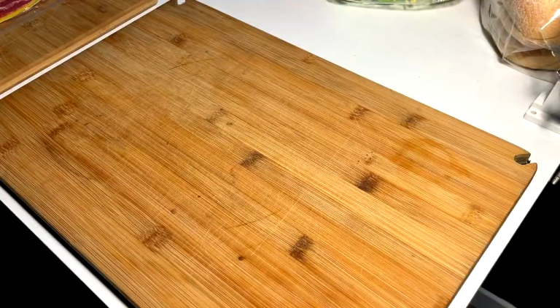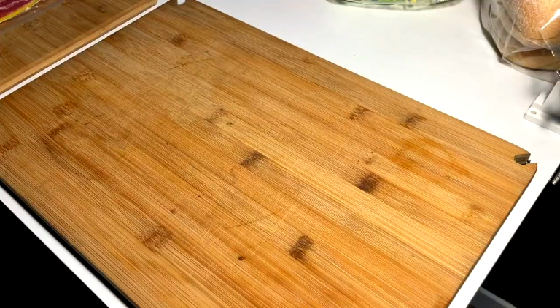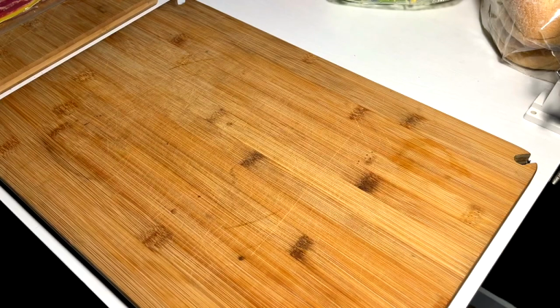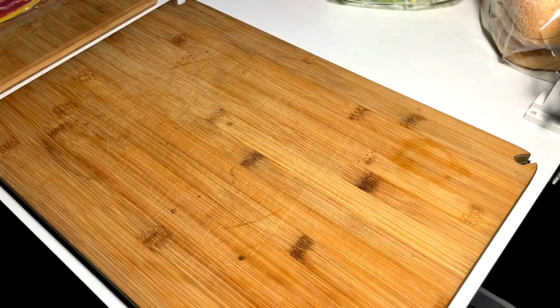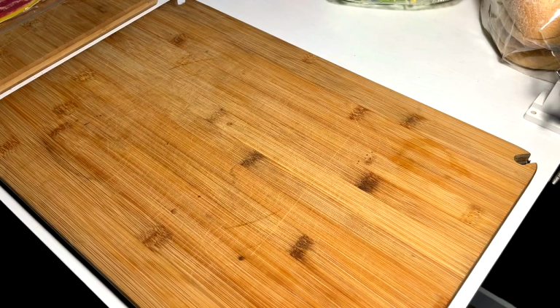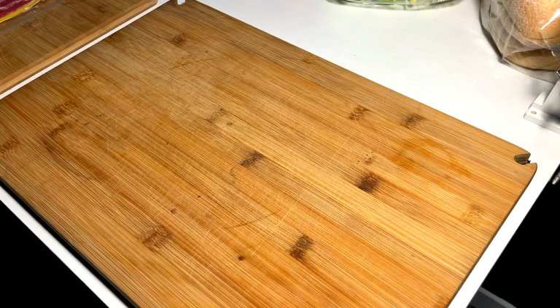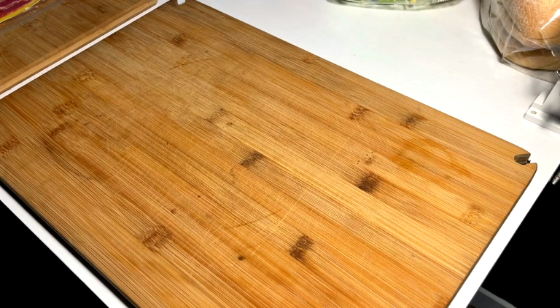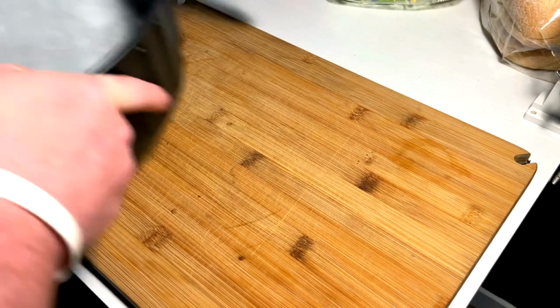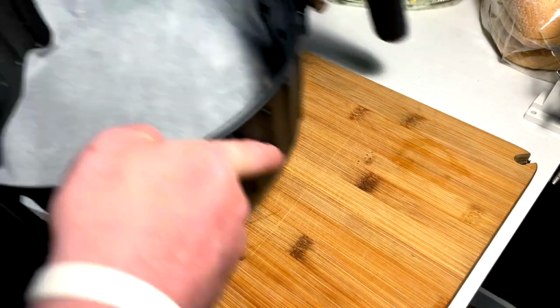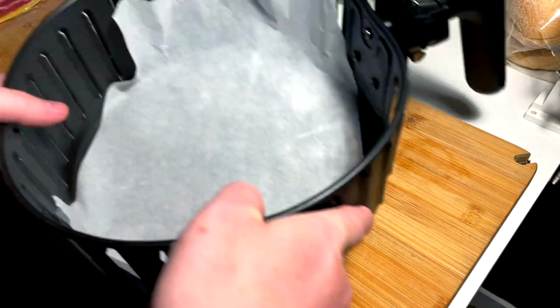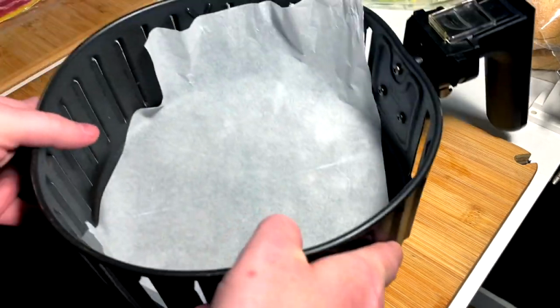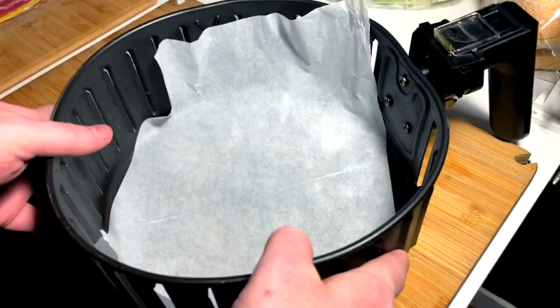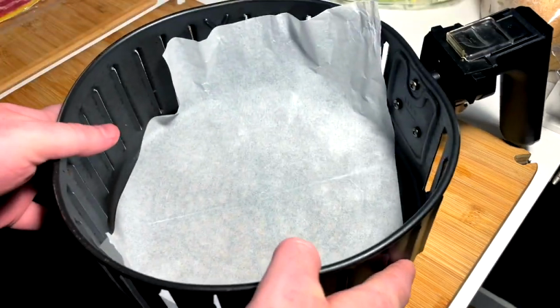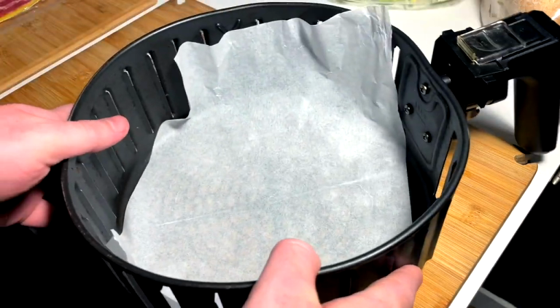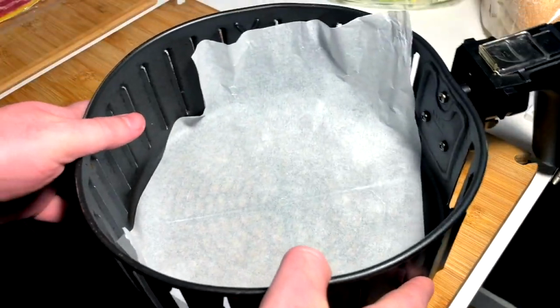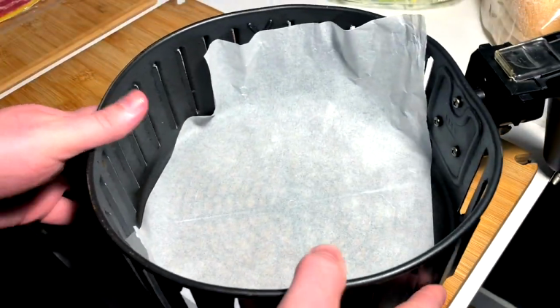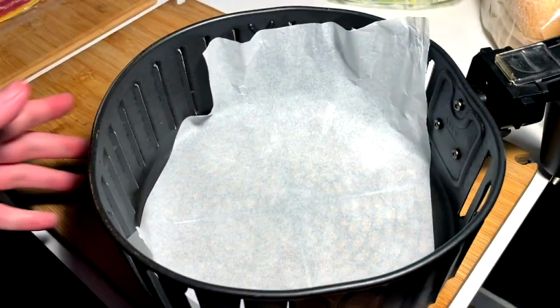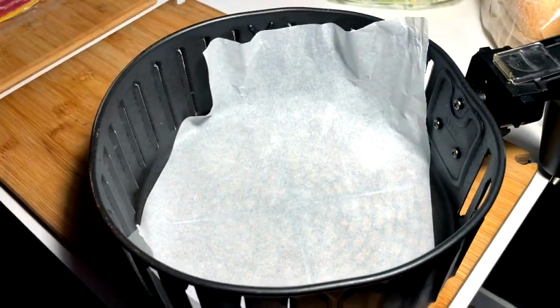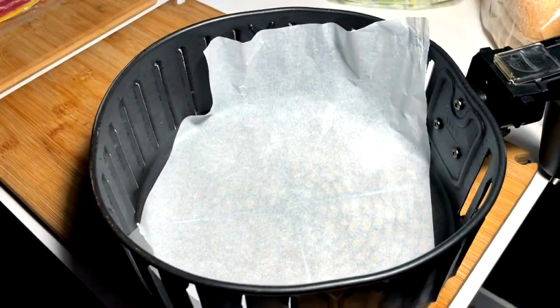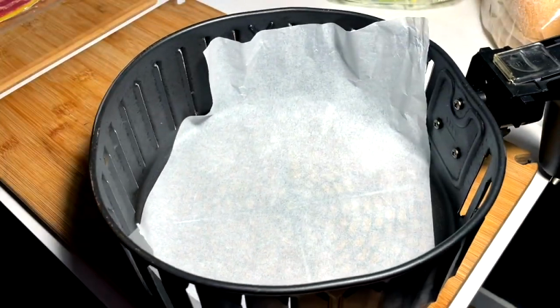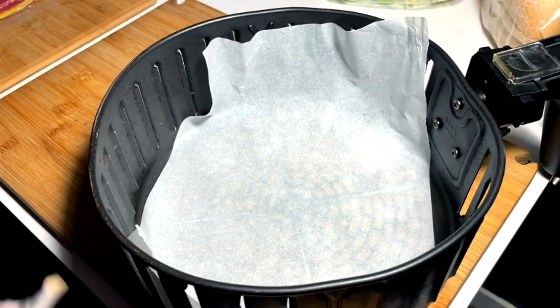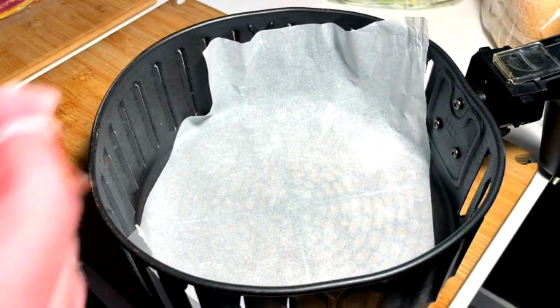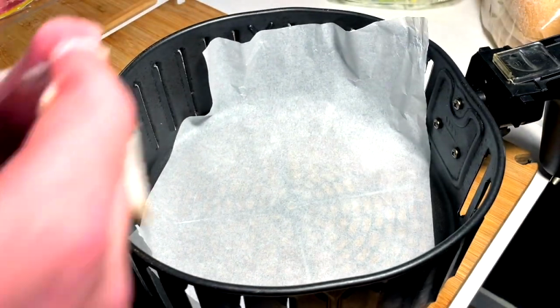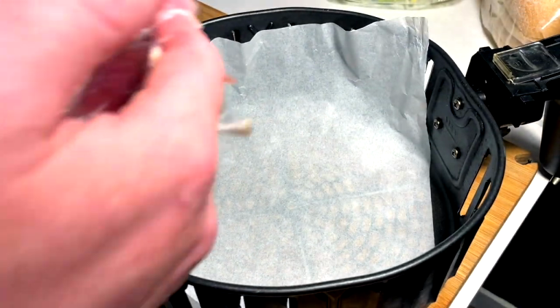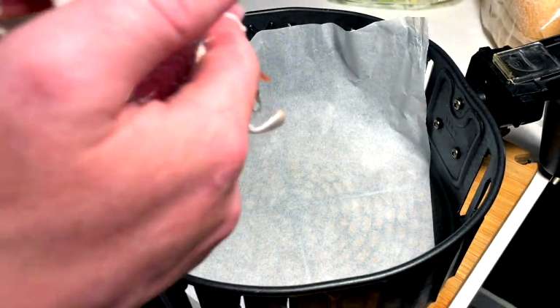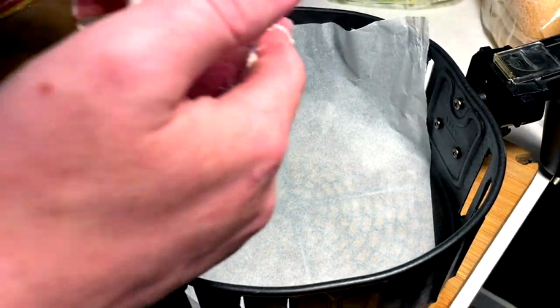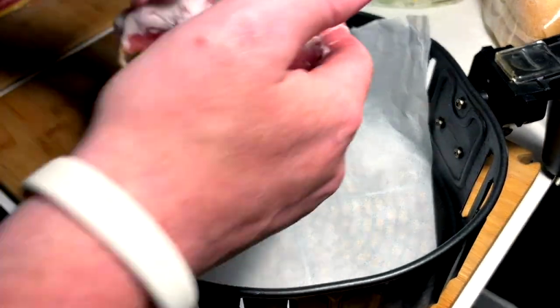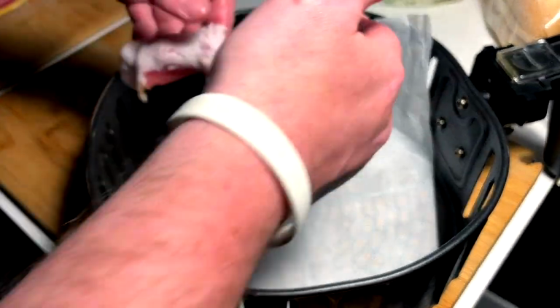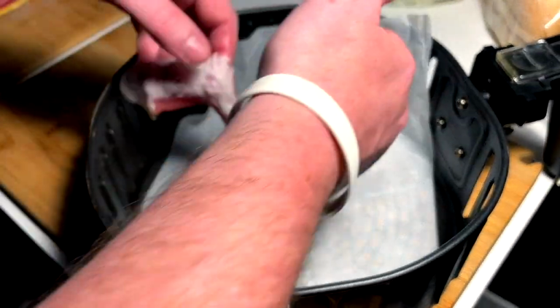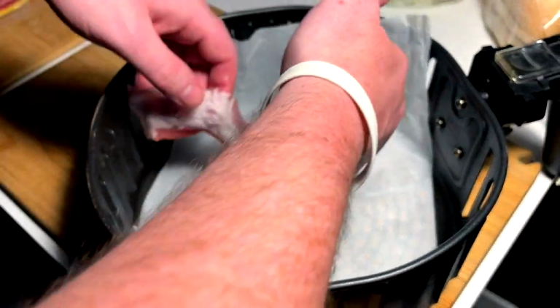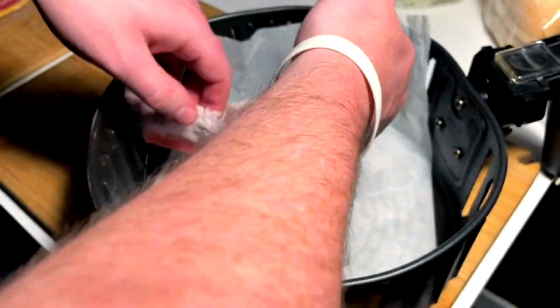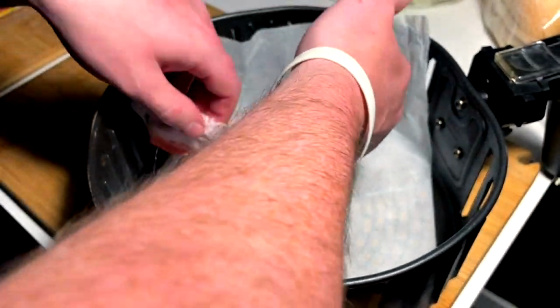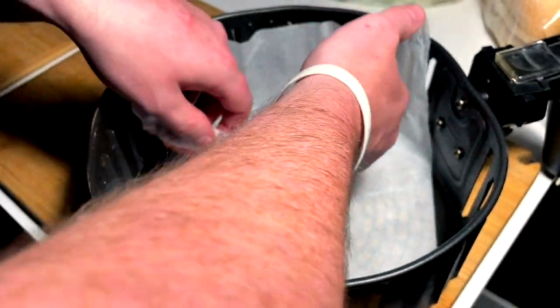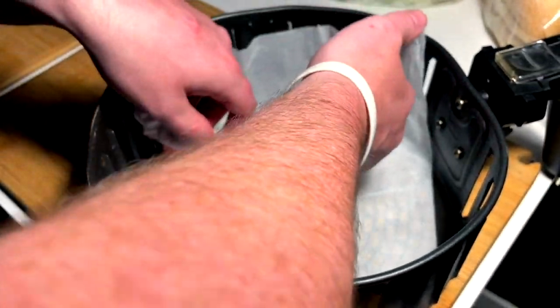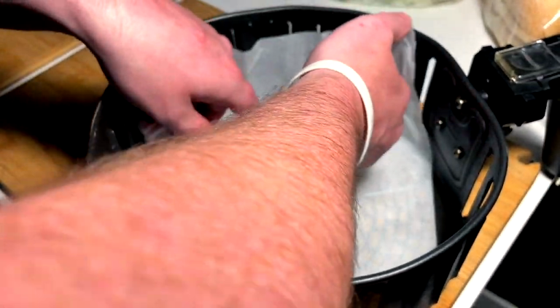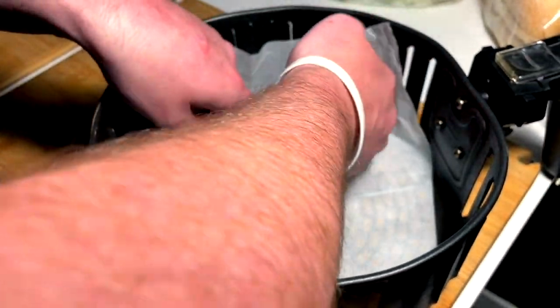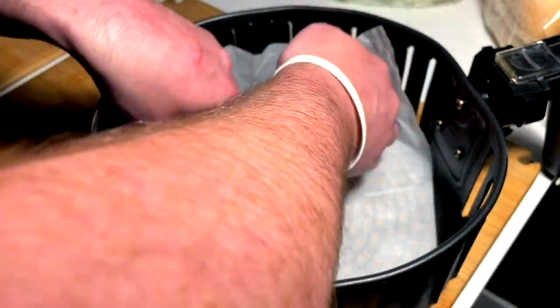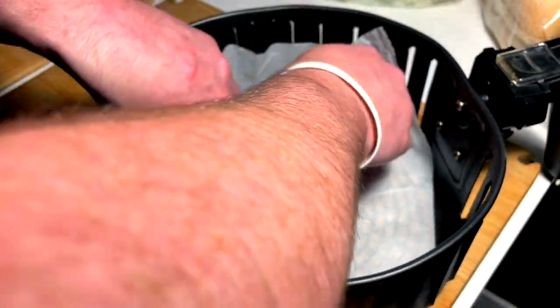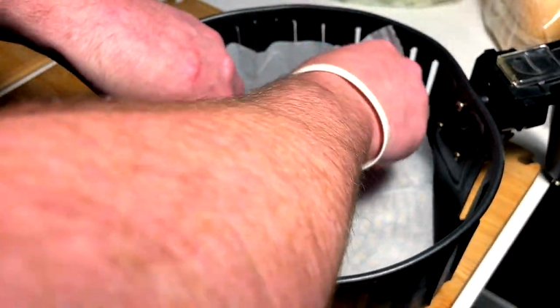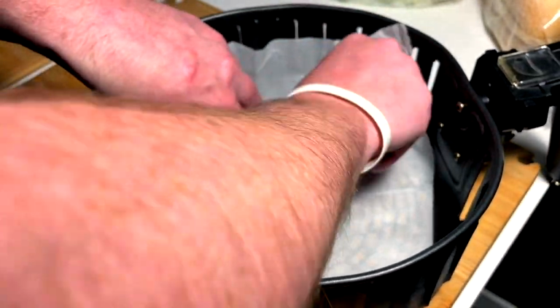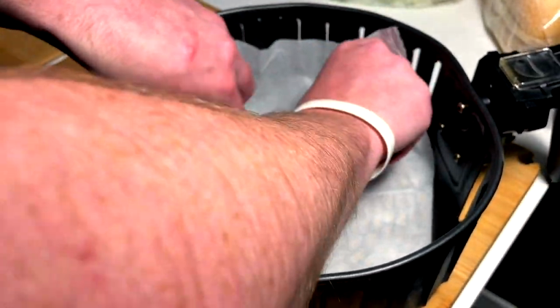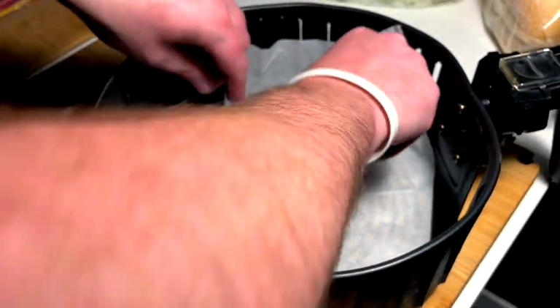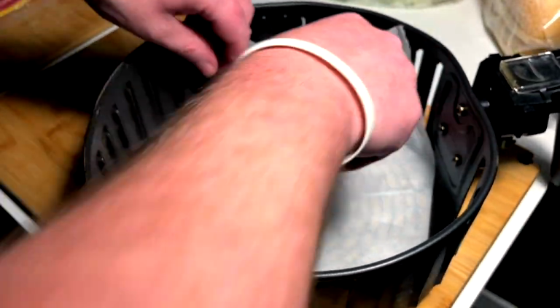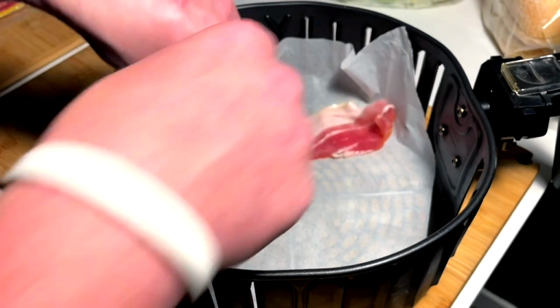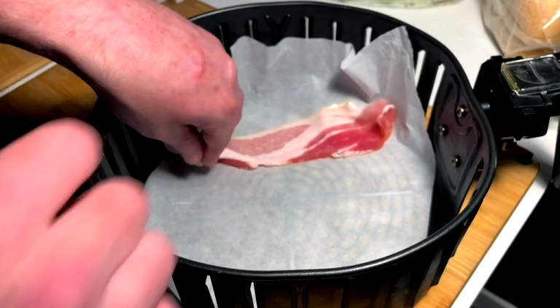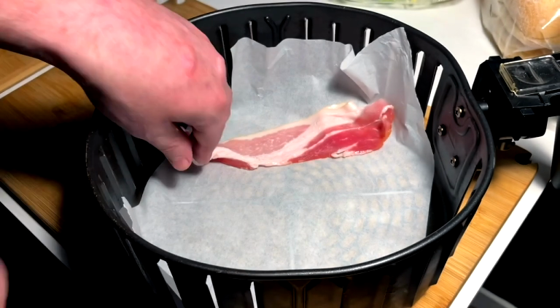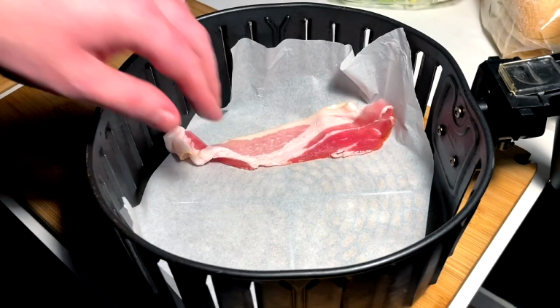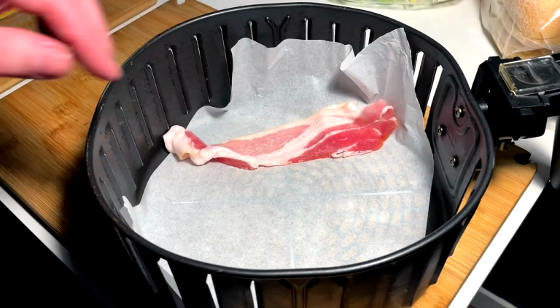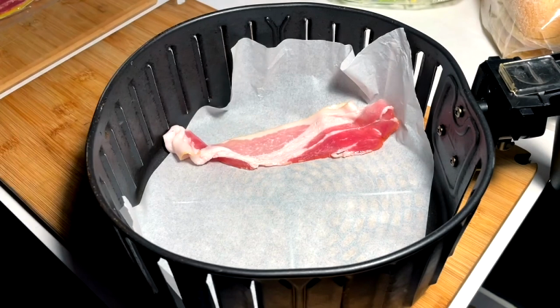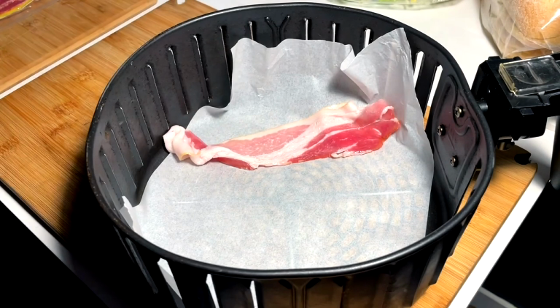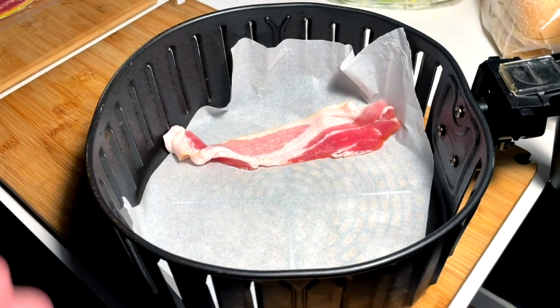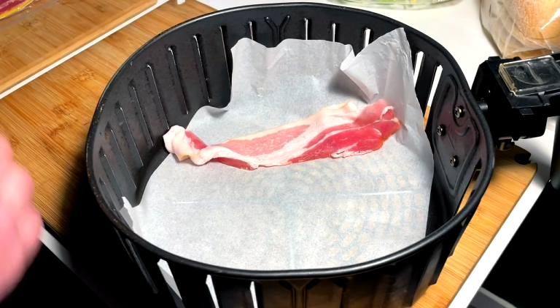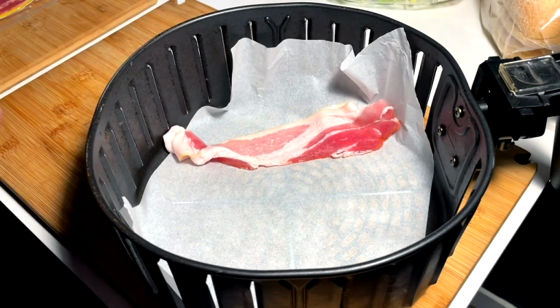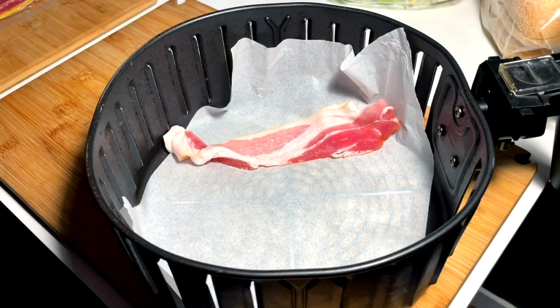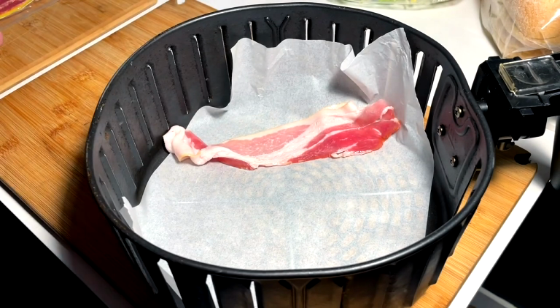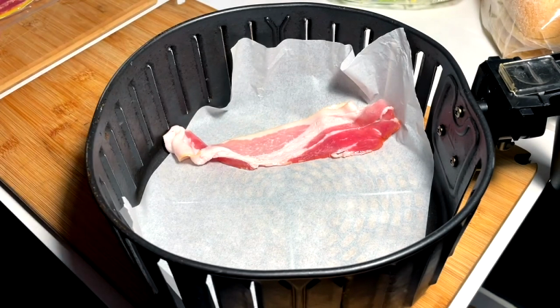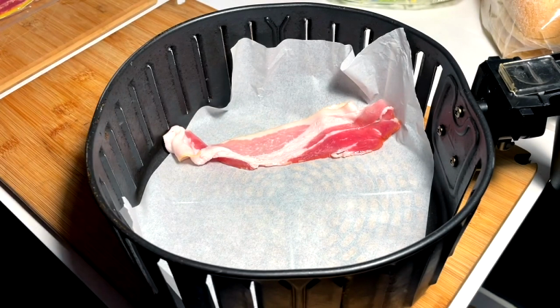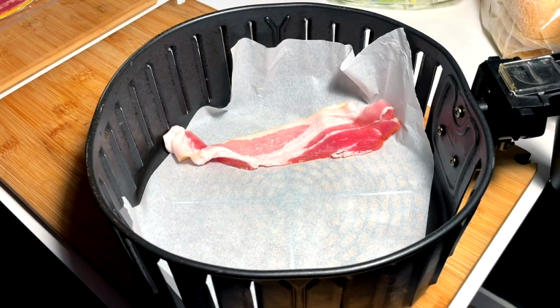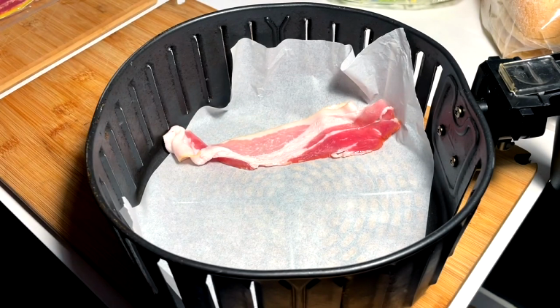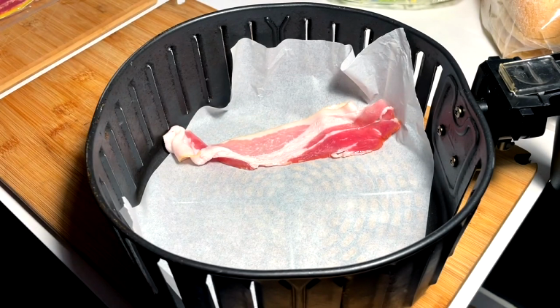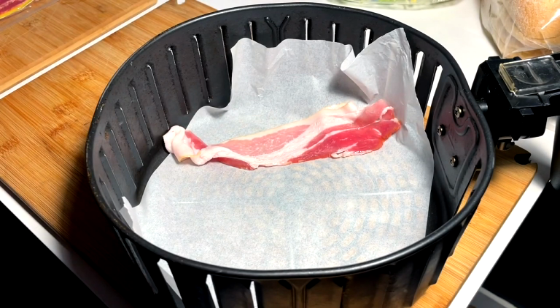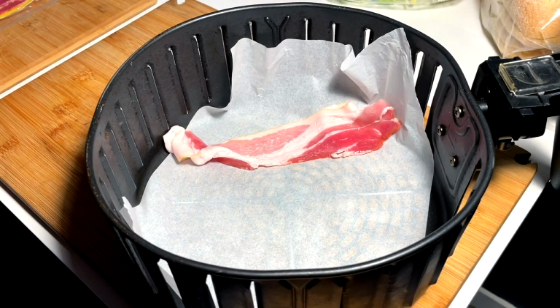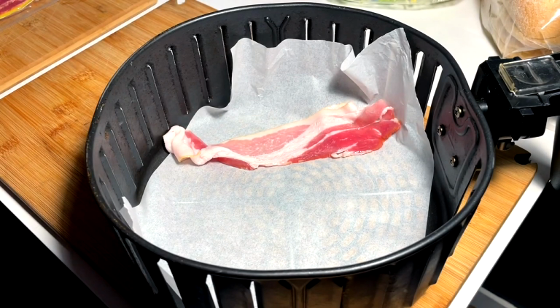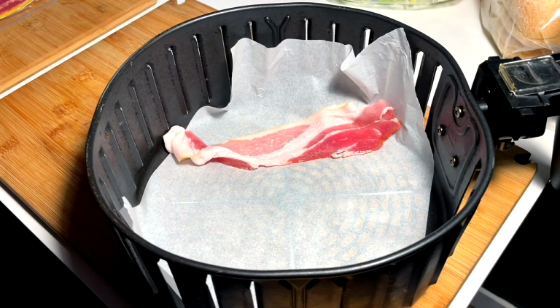Pounded breast goes into a bowl for a light little buttermilk coat. Then a little bit of air fryer bacon — line the bottom with some parchment, going with about four strips for this bad boy.